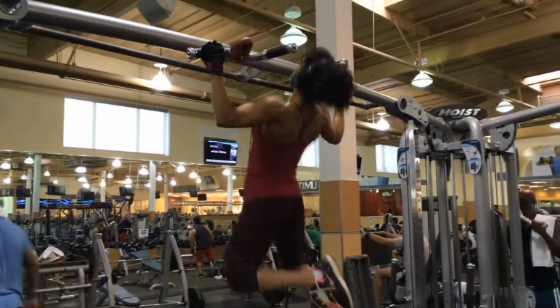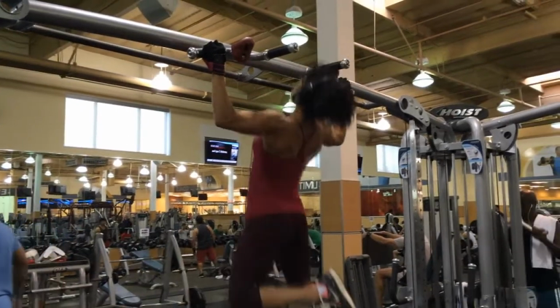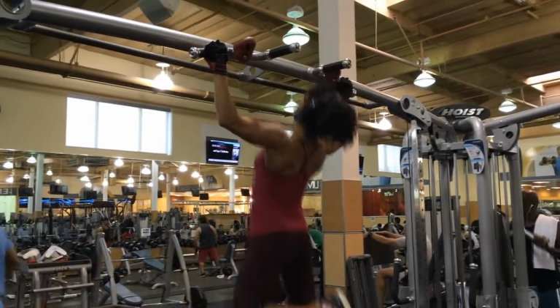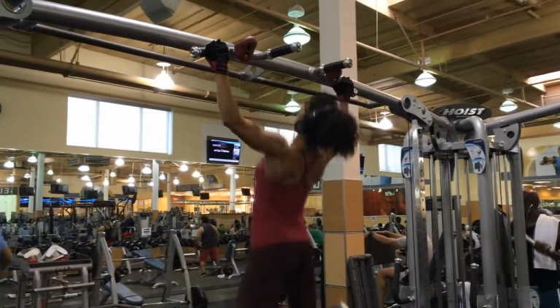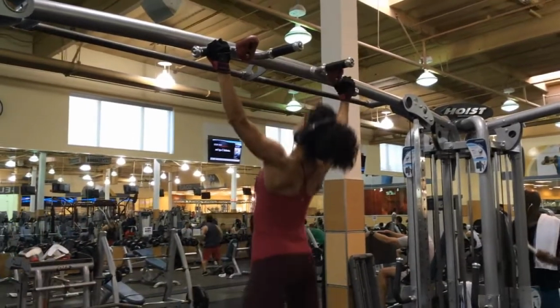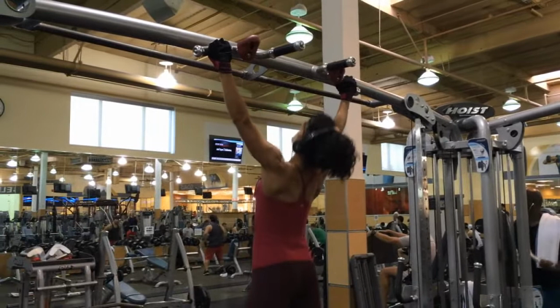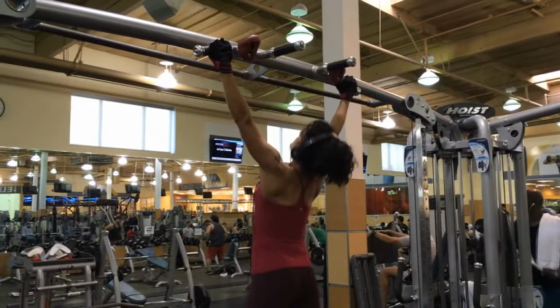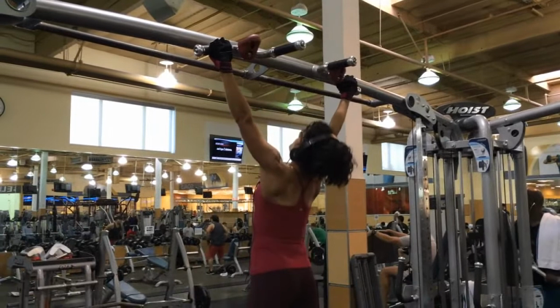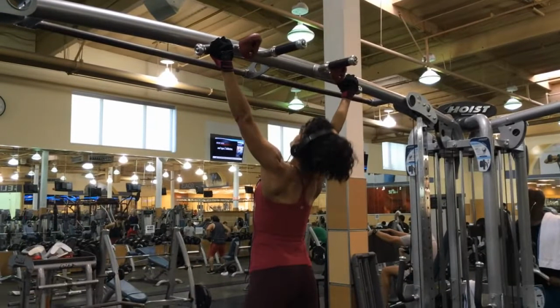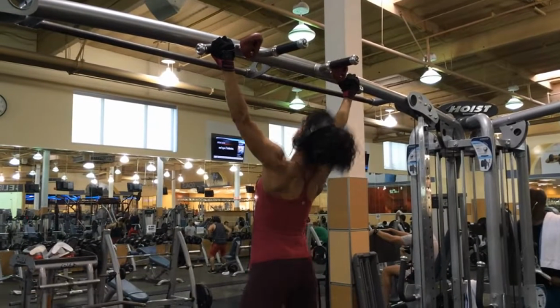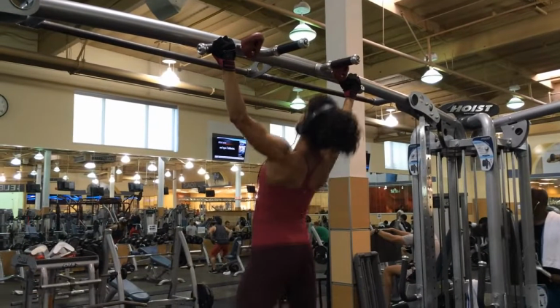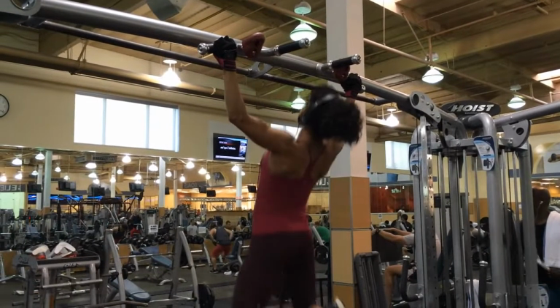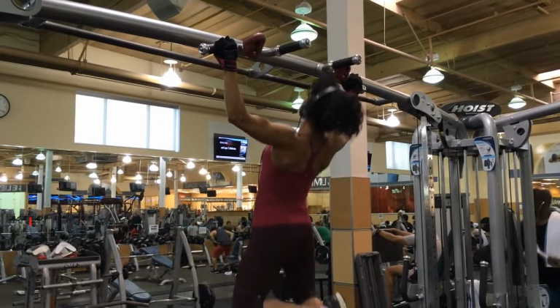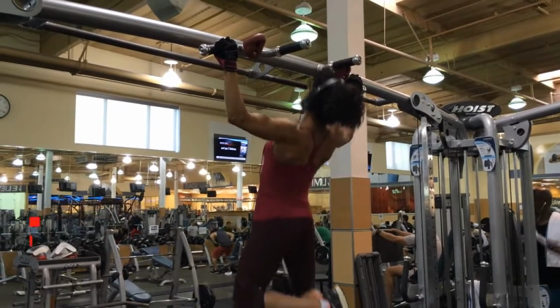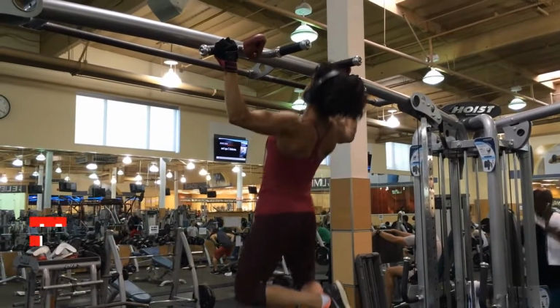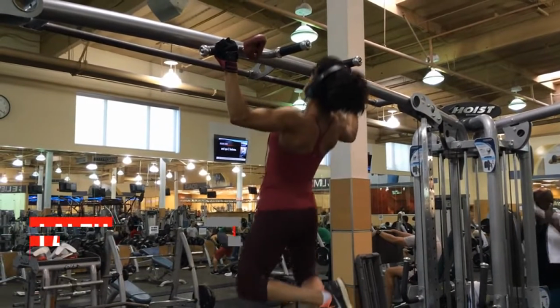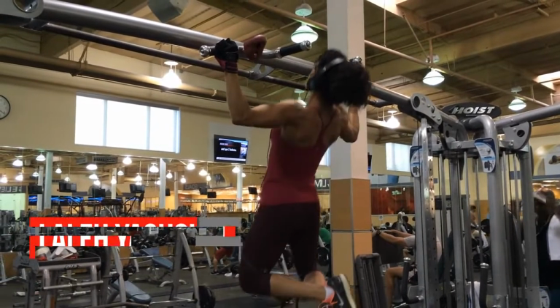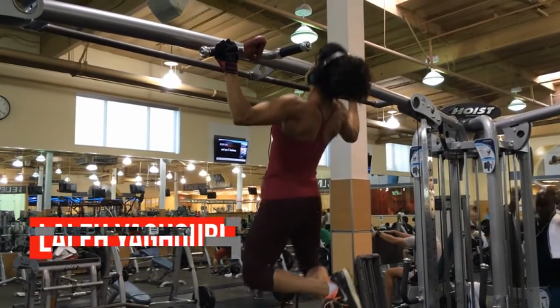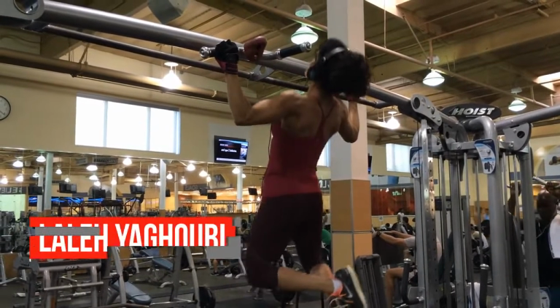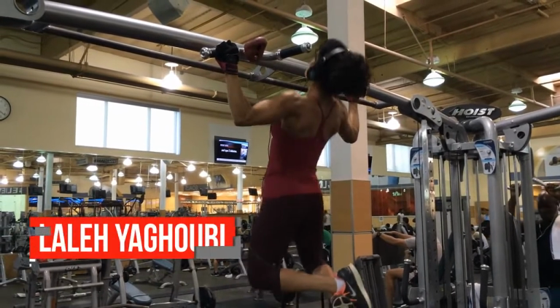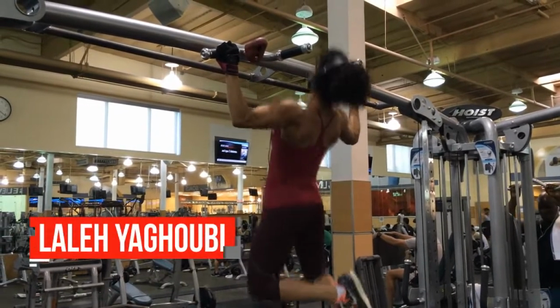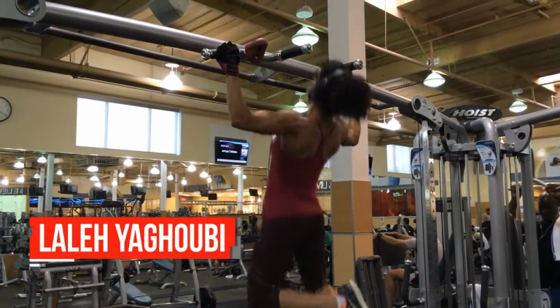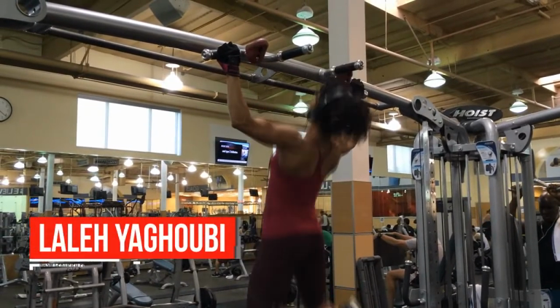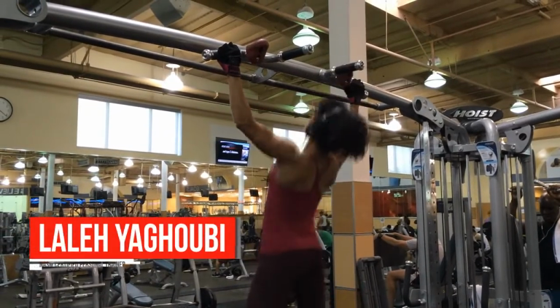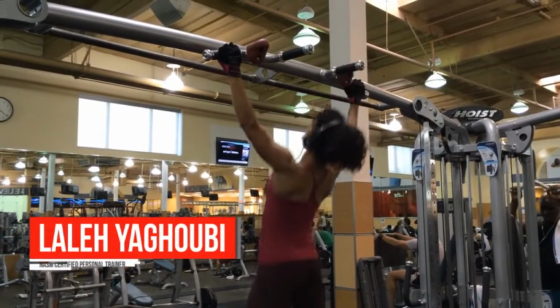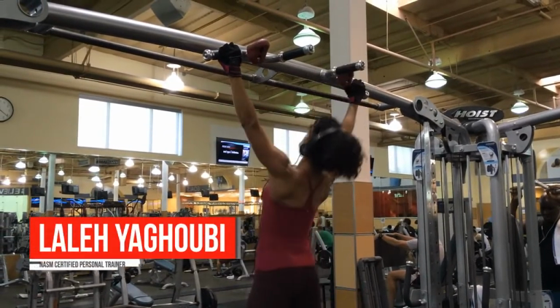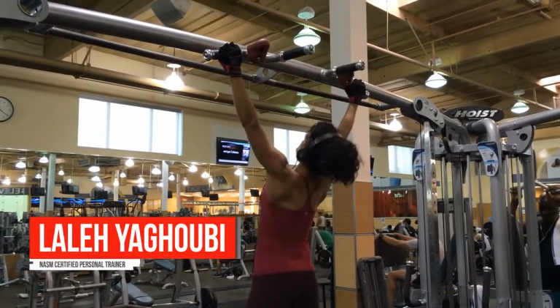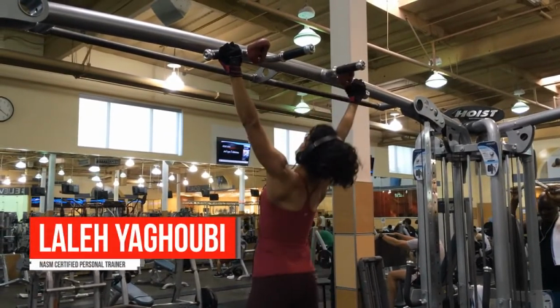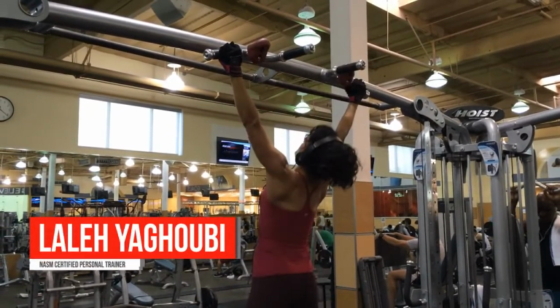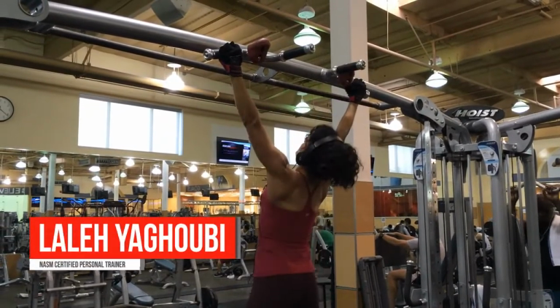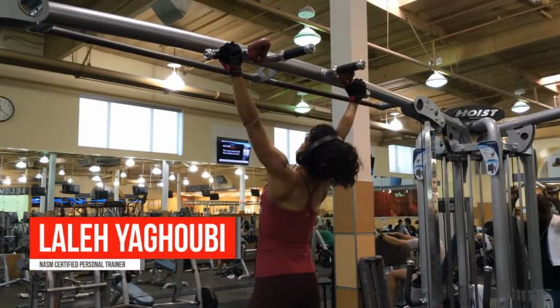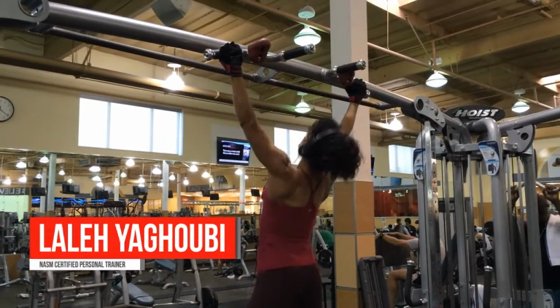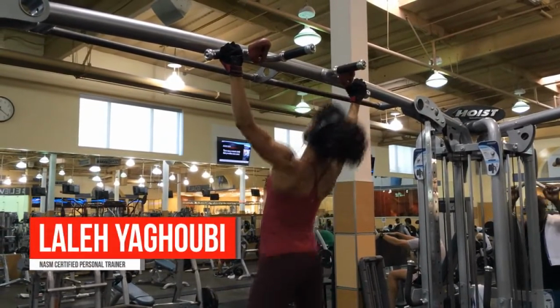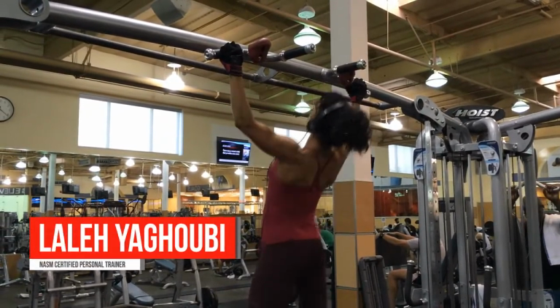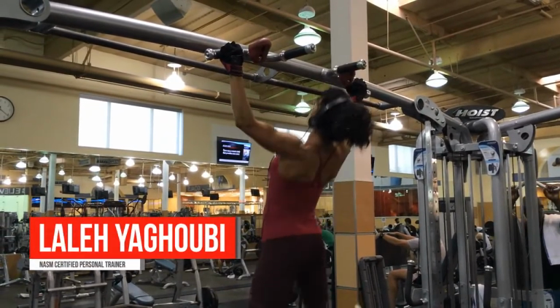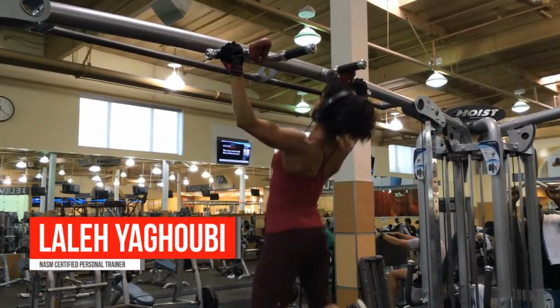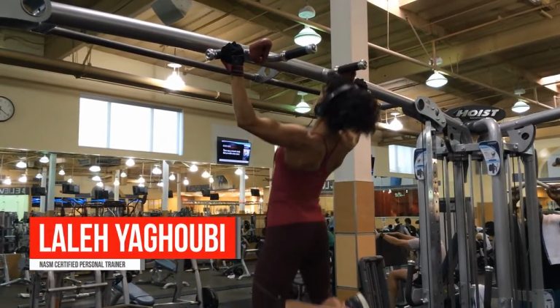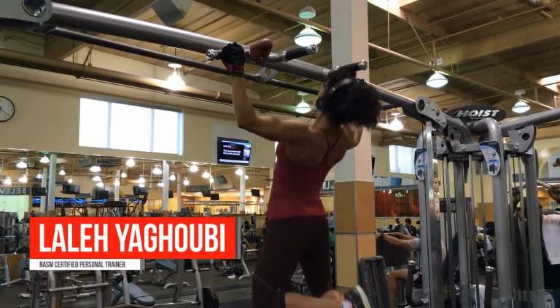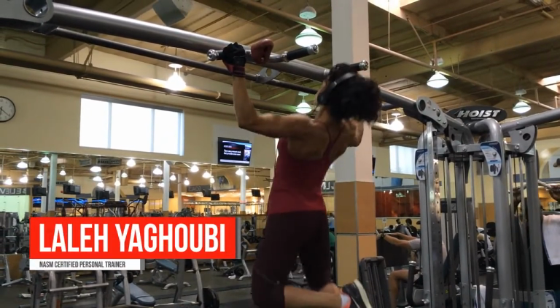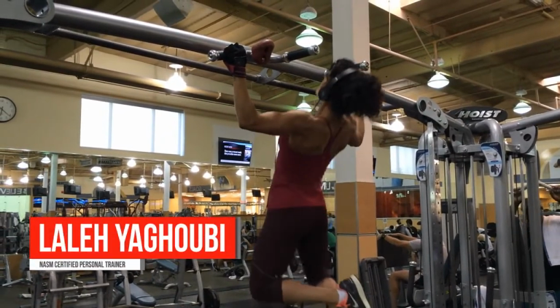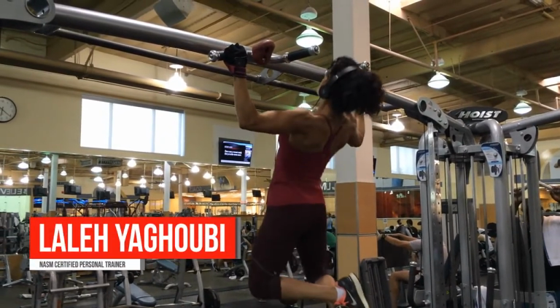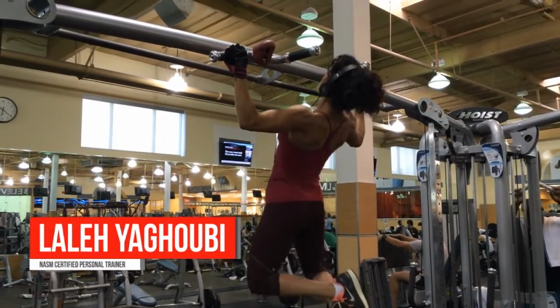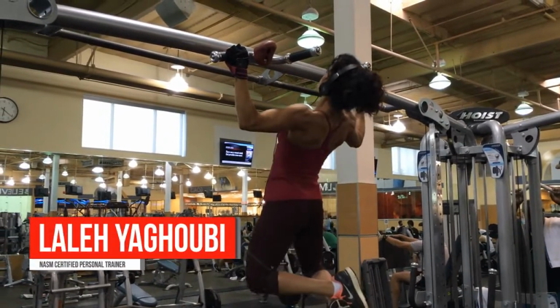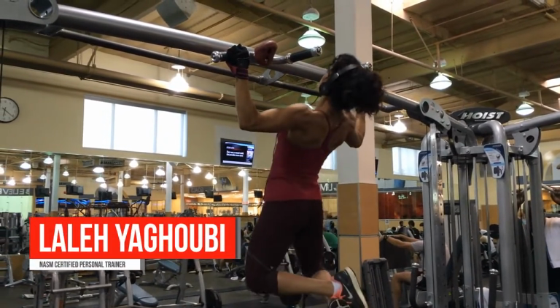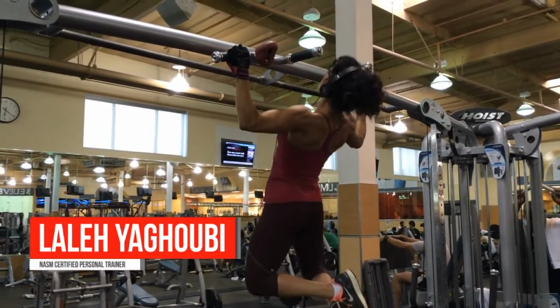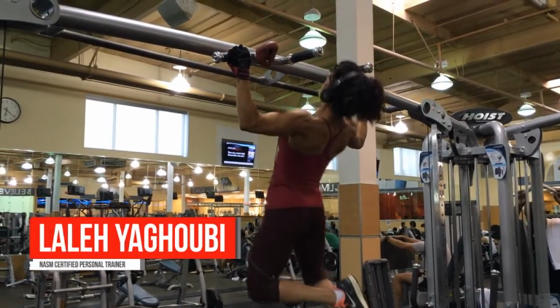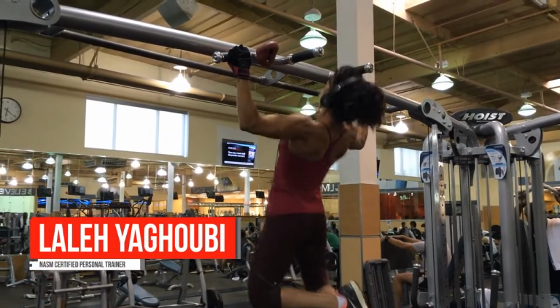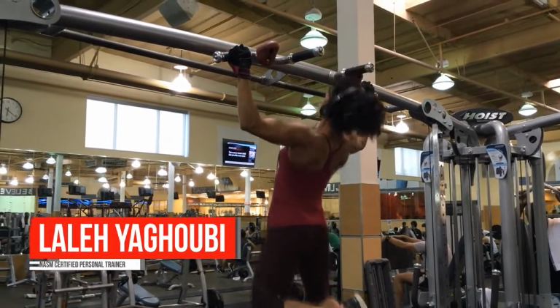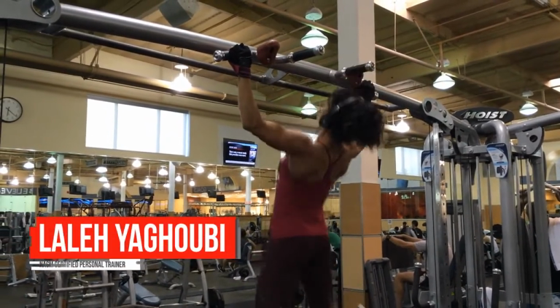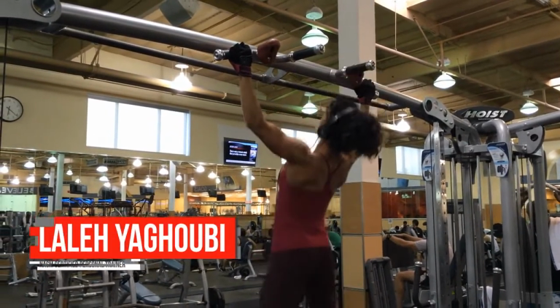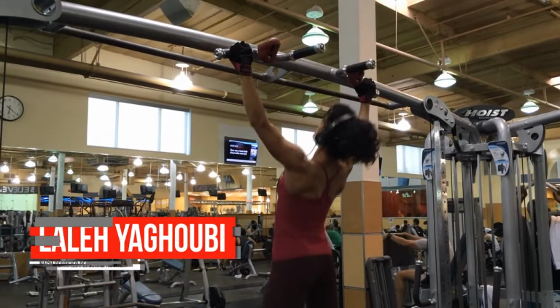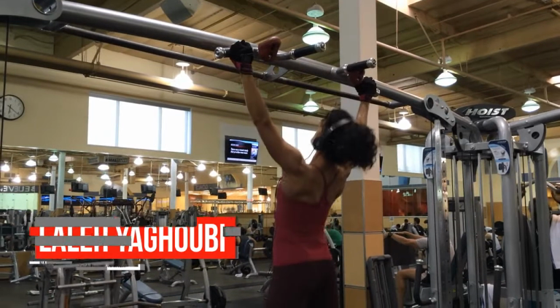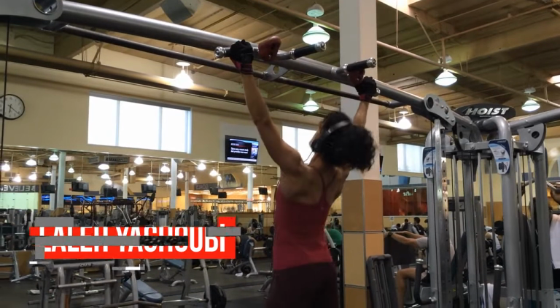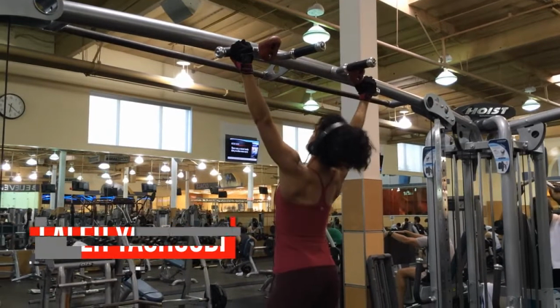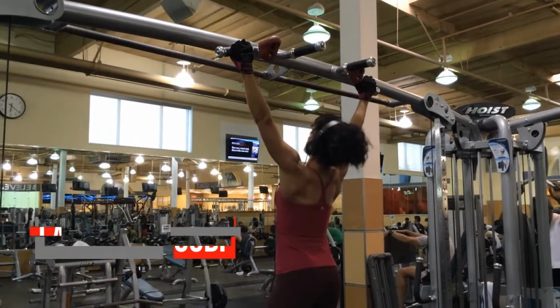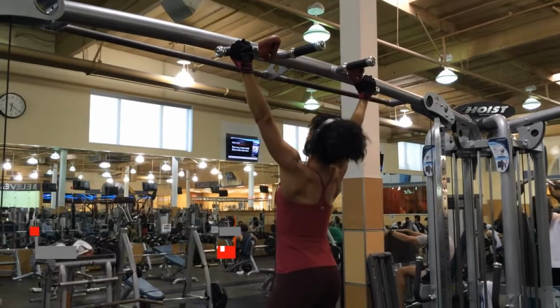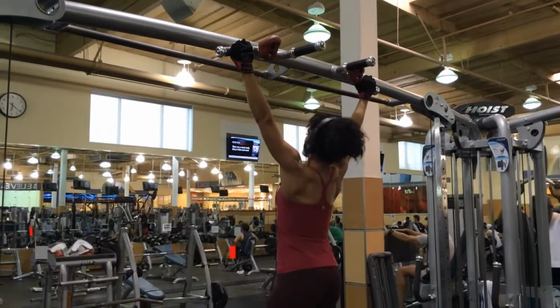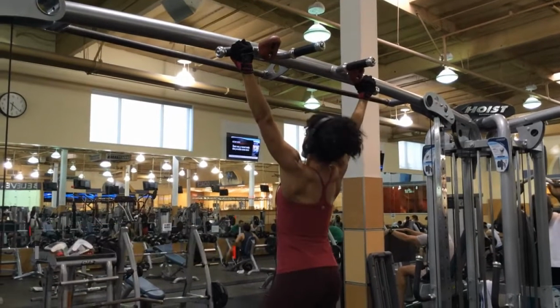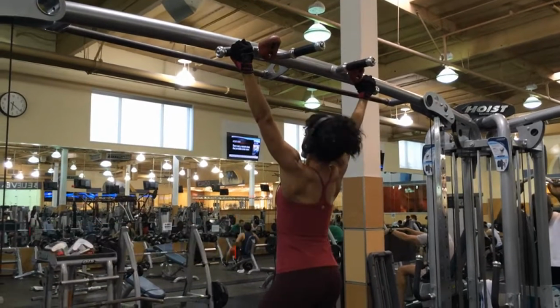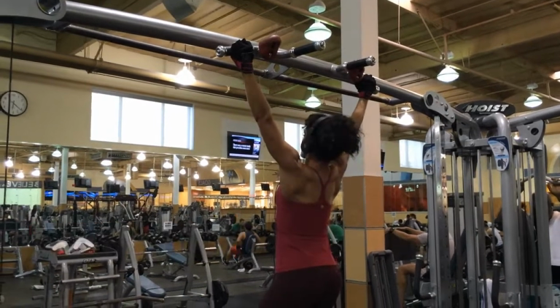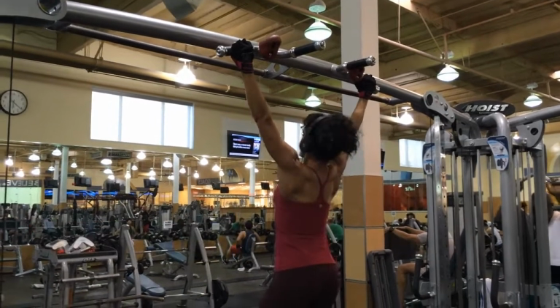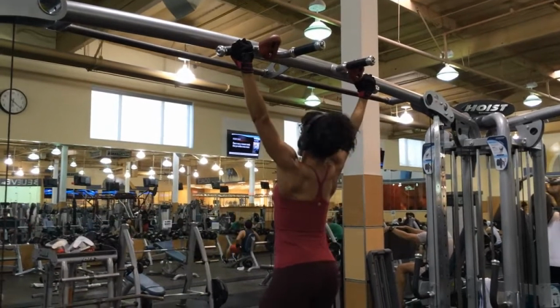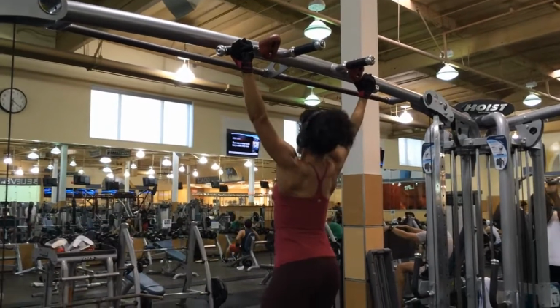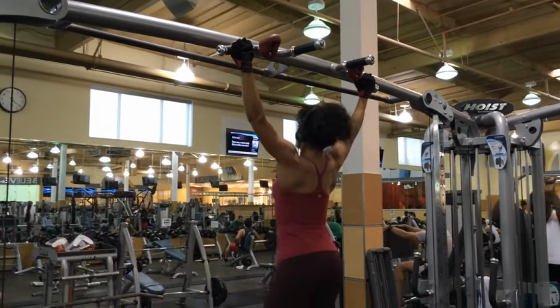I hope this video helps you with your next back workout, and don't forget — you can have results or excuses, but not both.